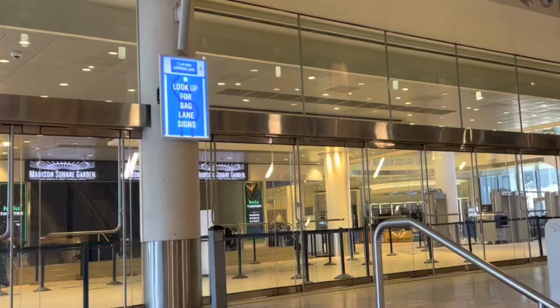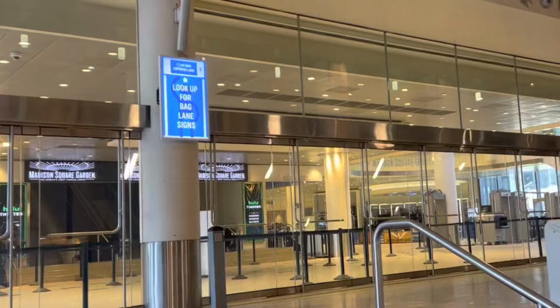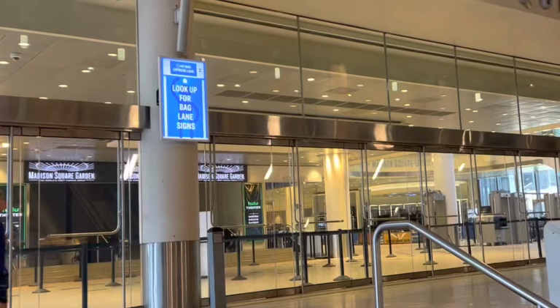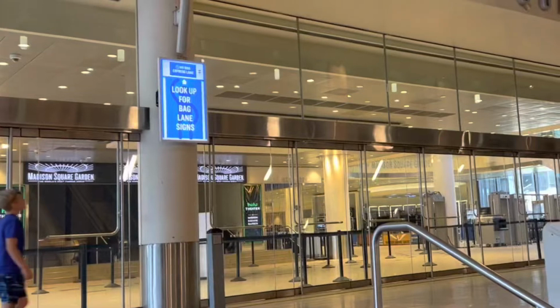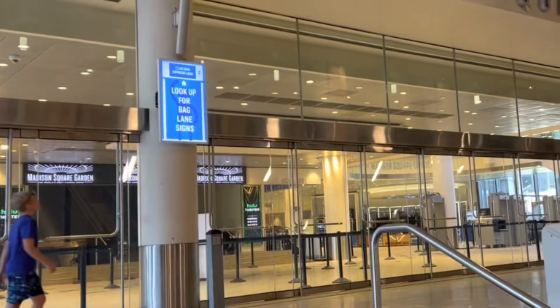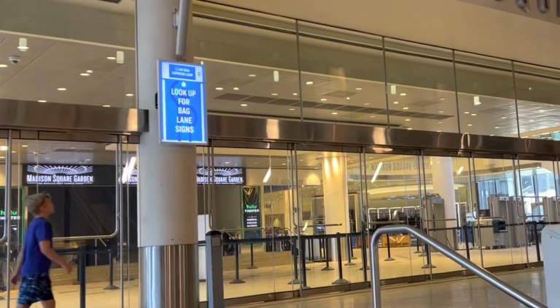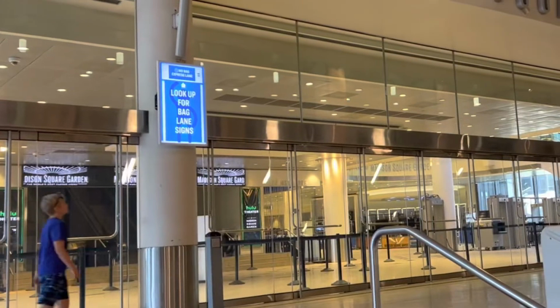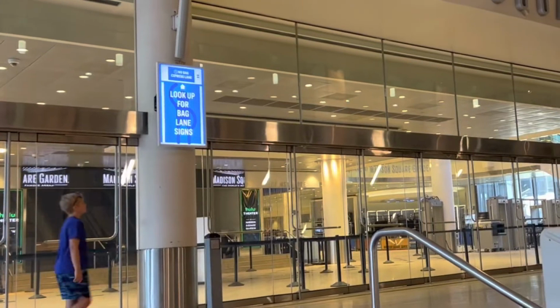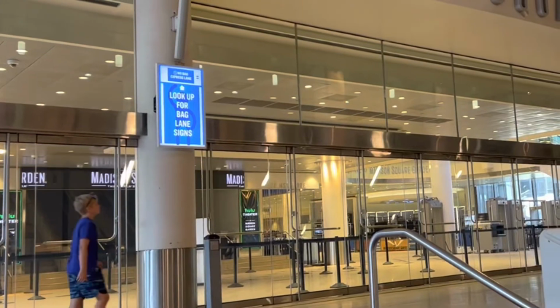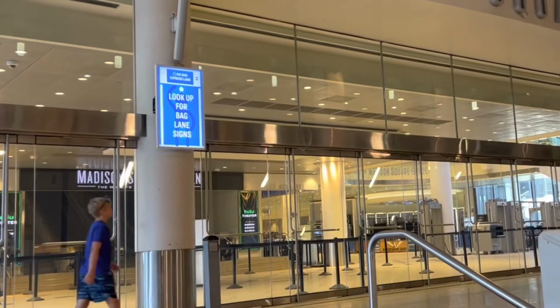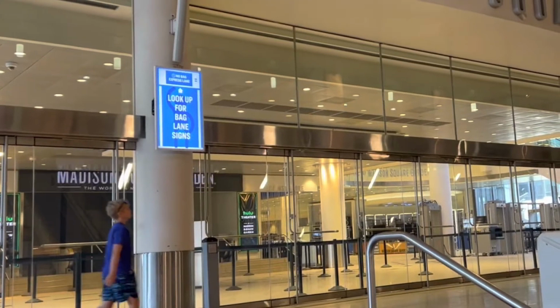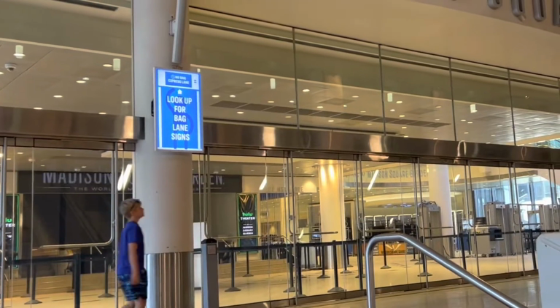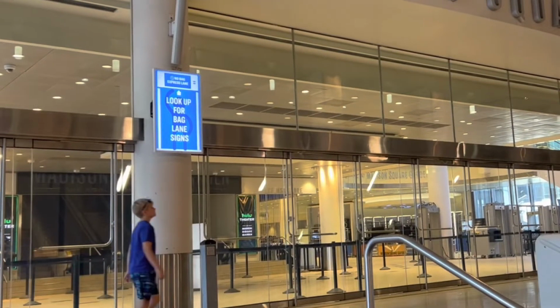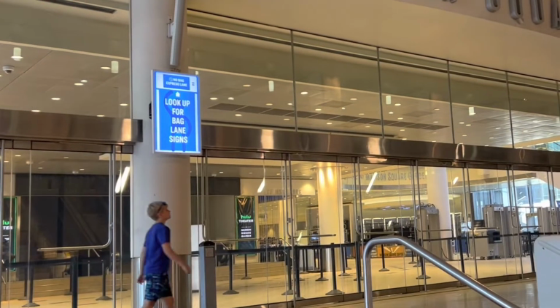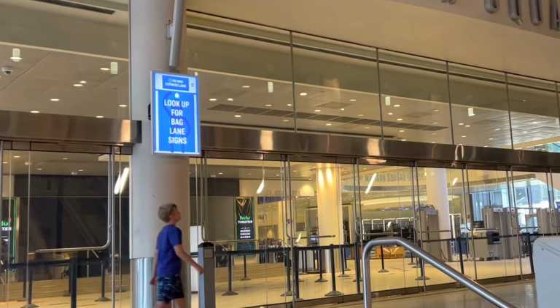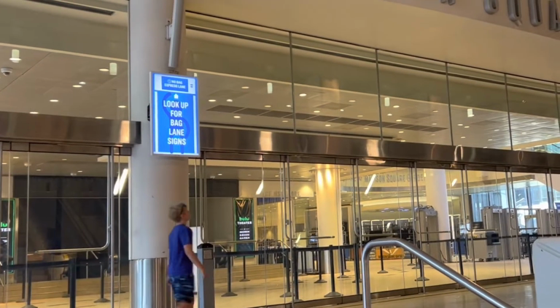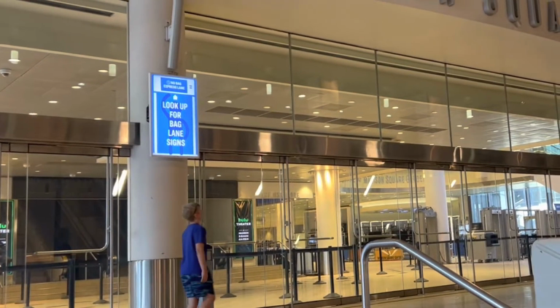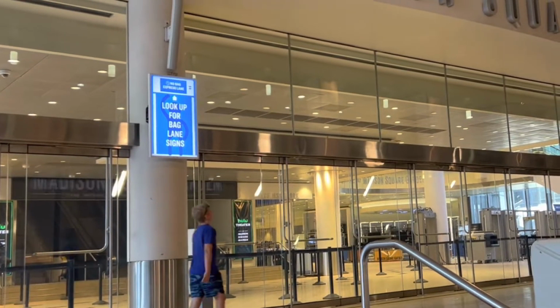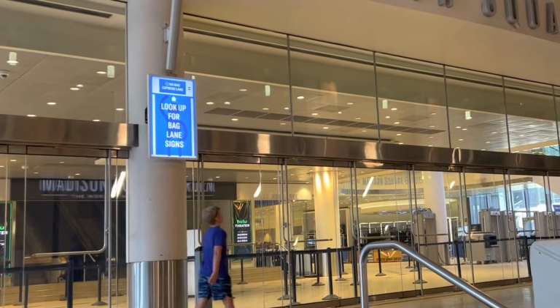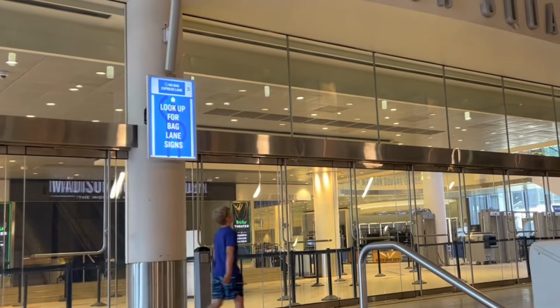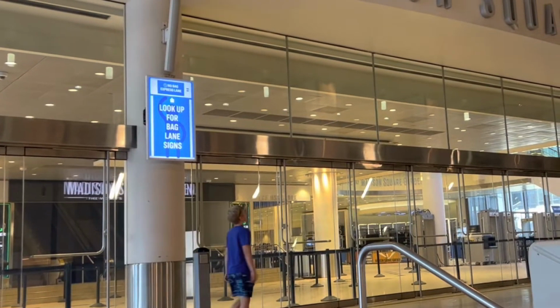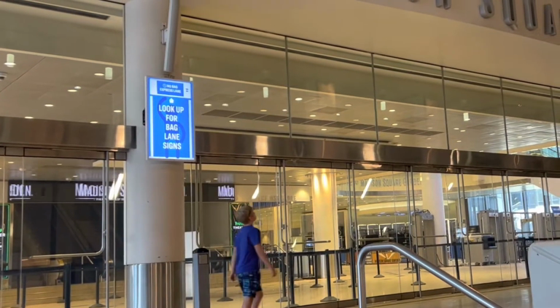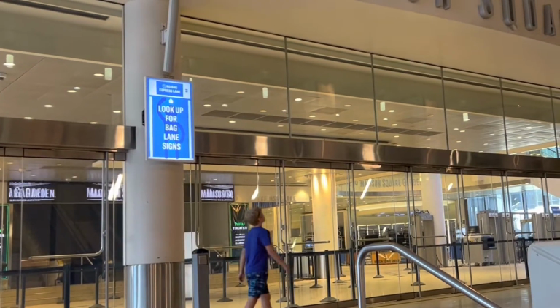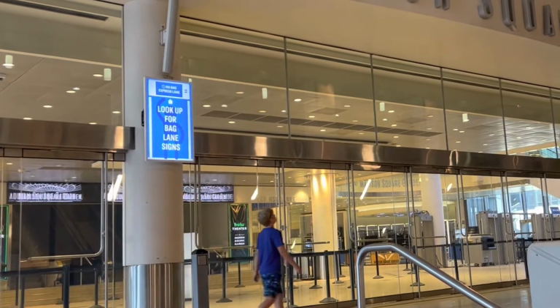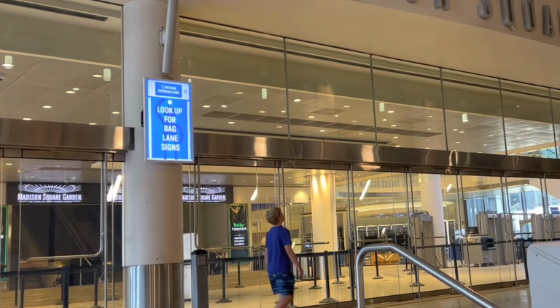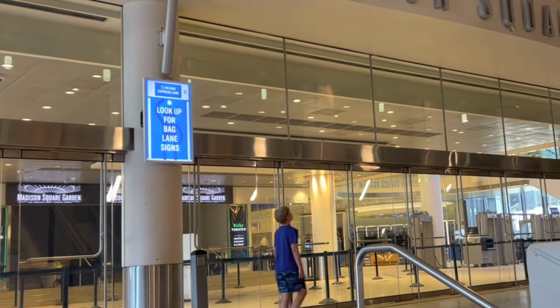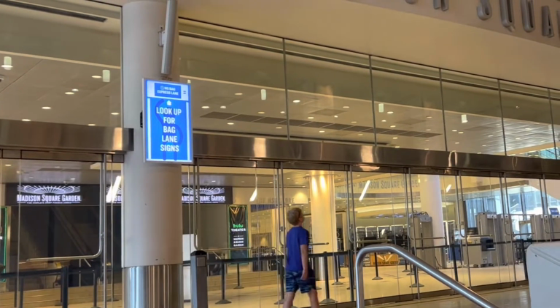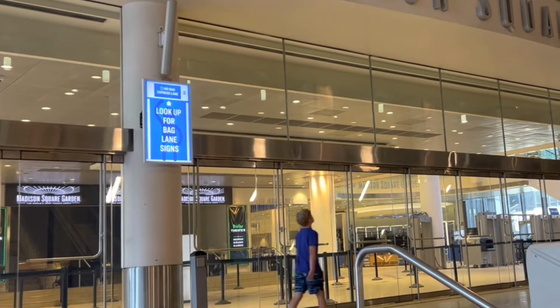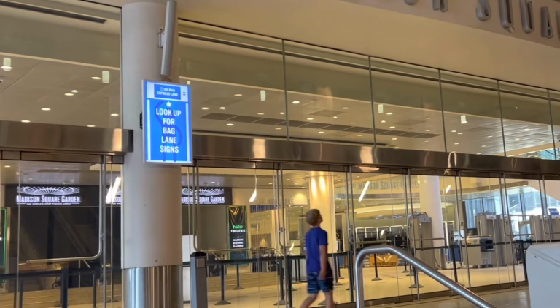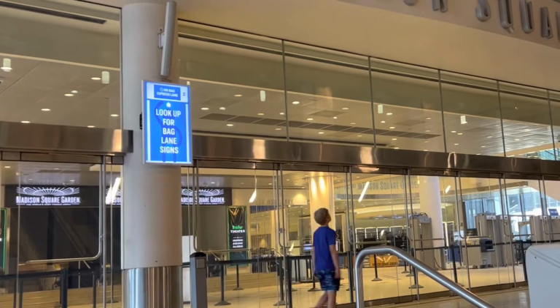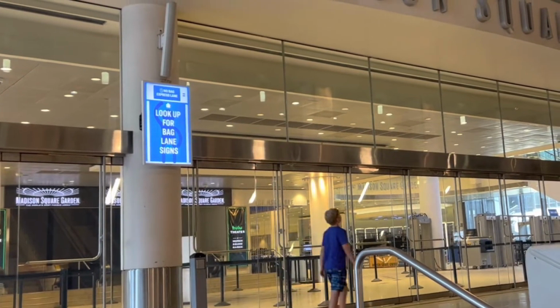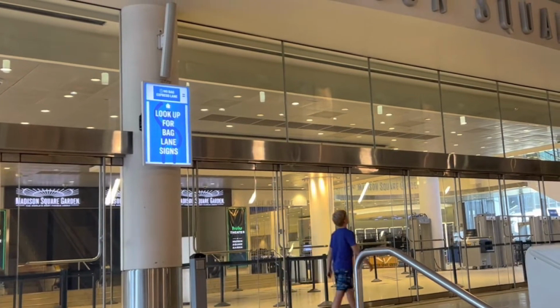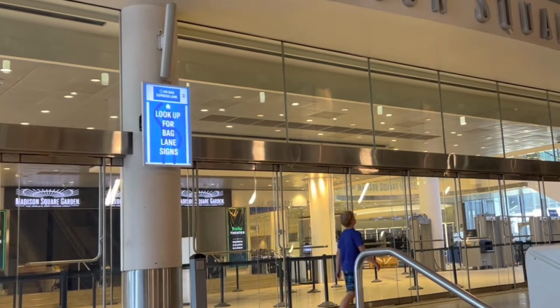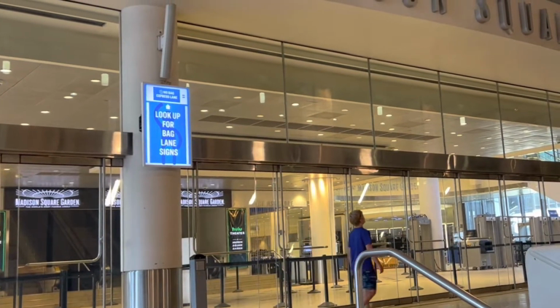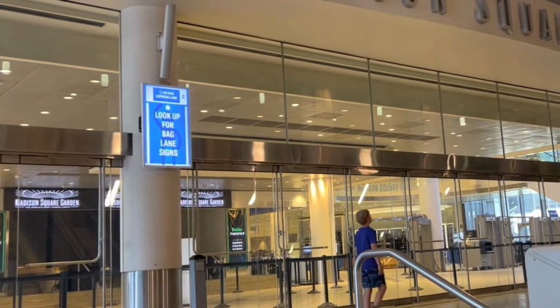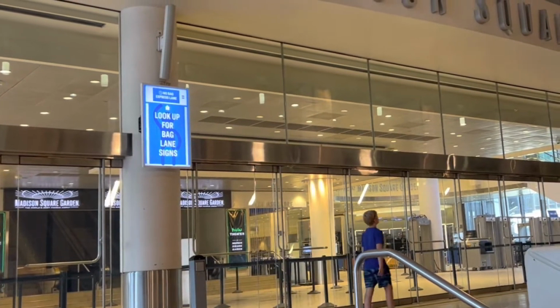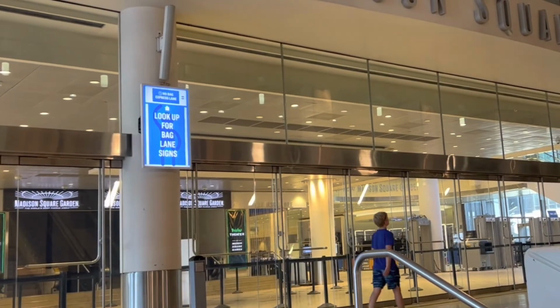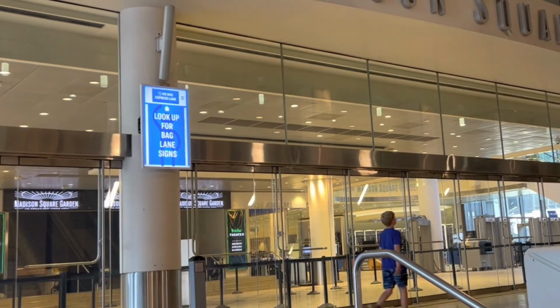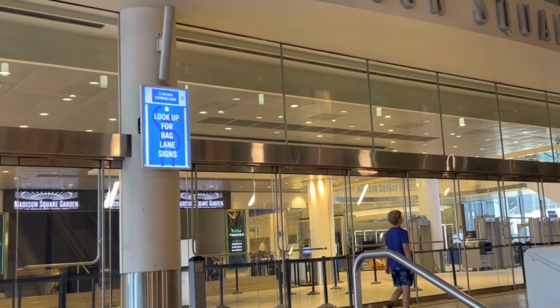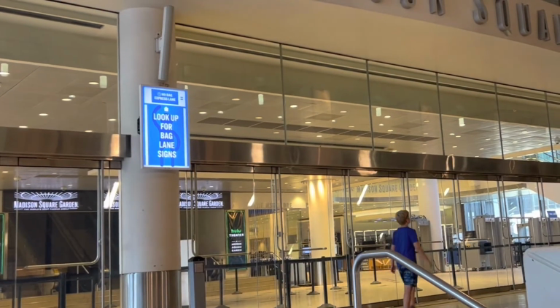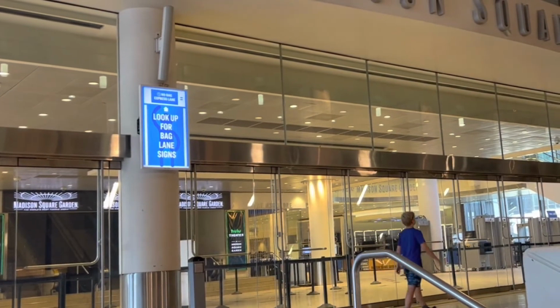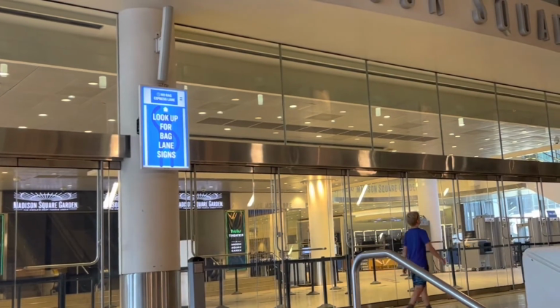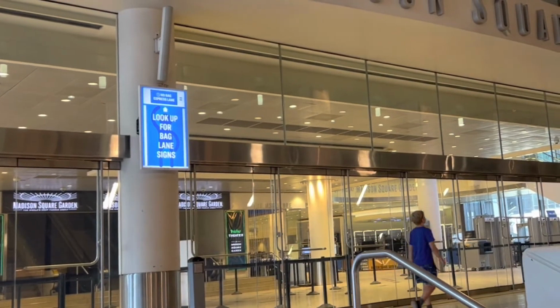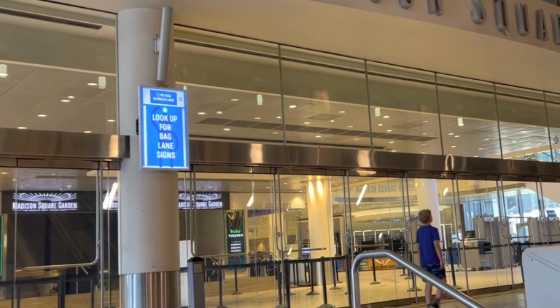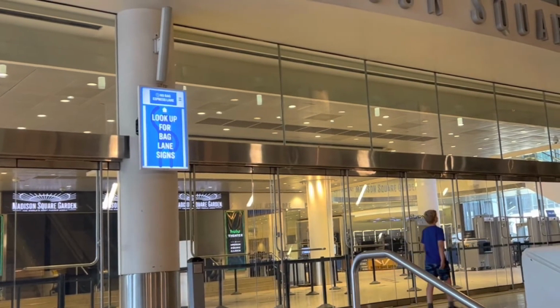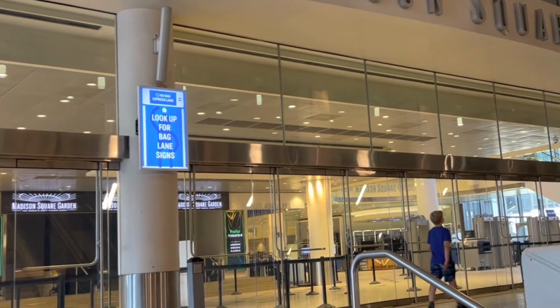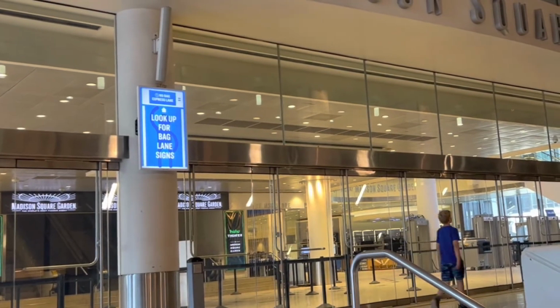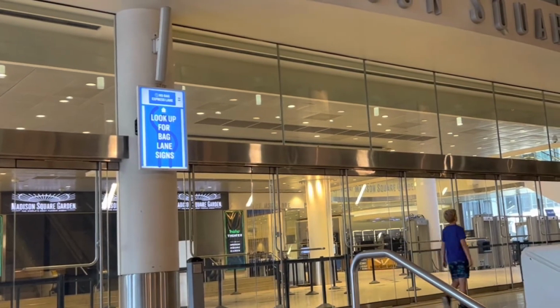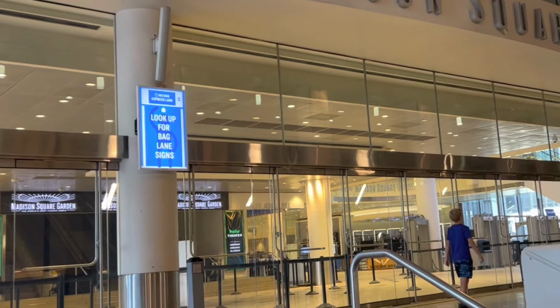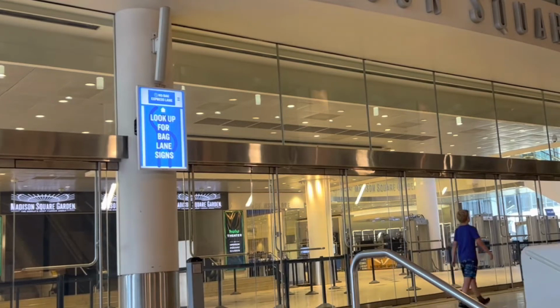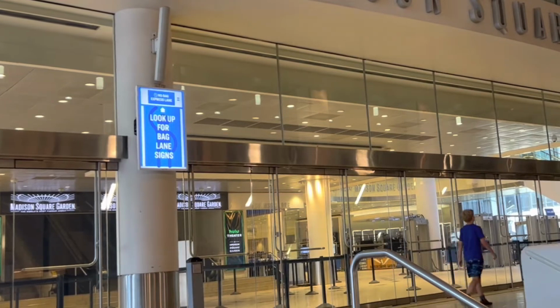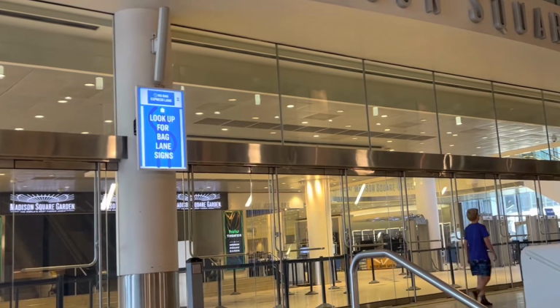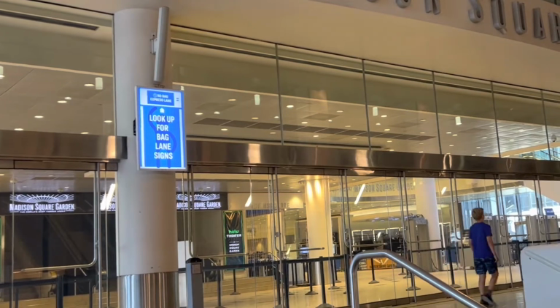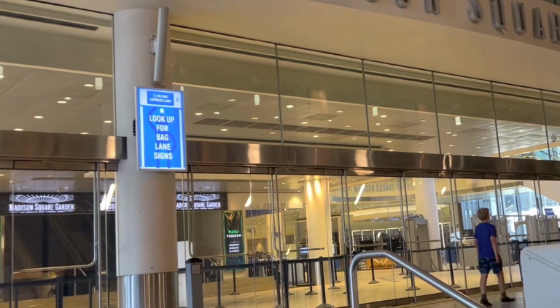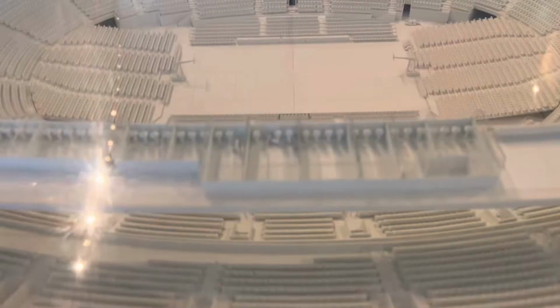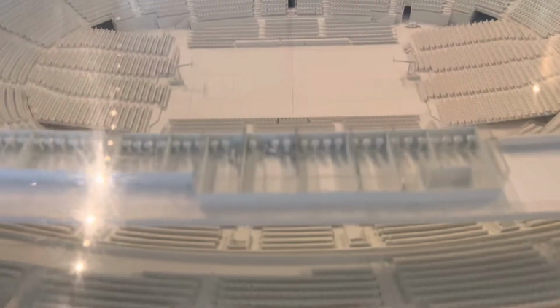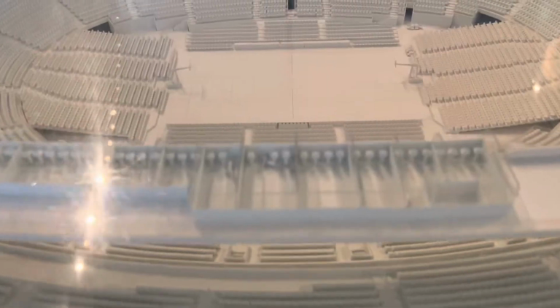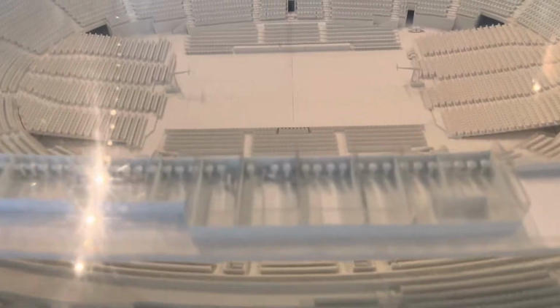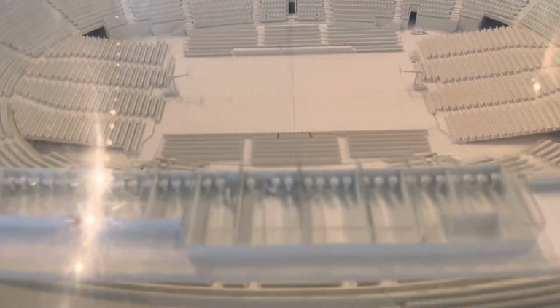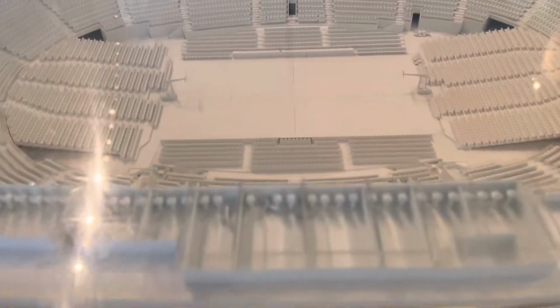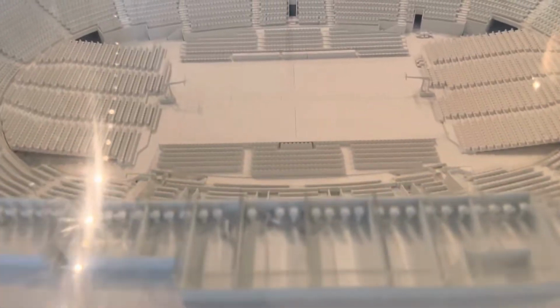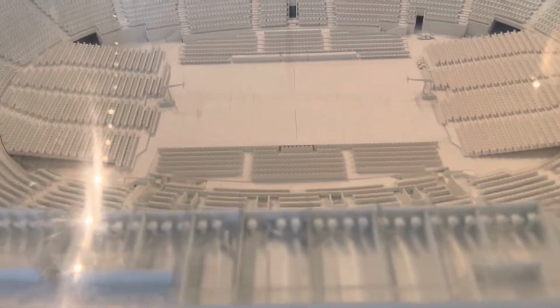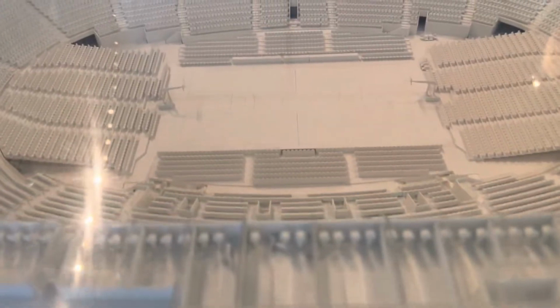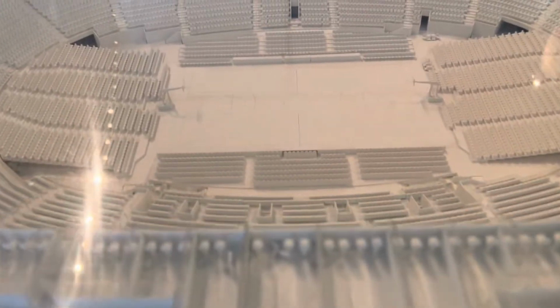Hey guys, I went to New York City and went to Madison Square Garden, the NBA store, and Barclays Center for some really cool experiences.